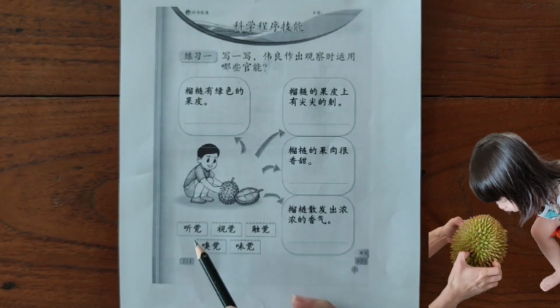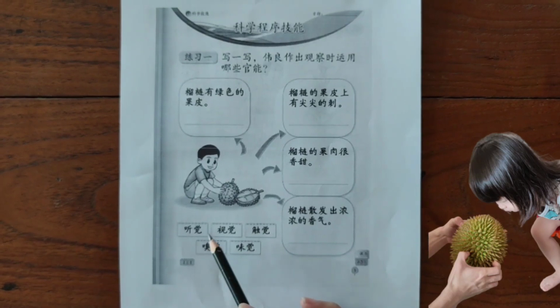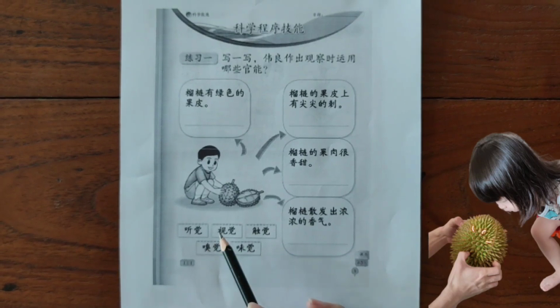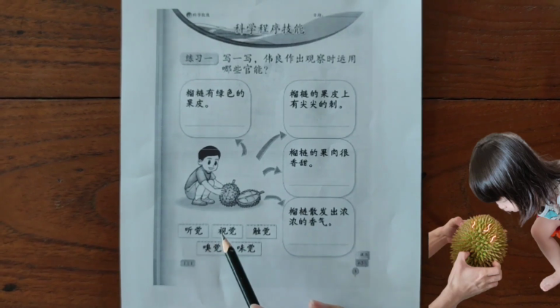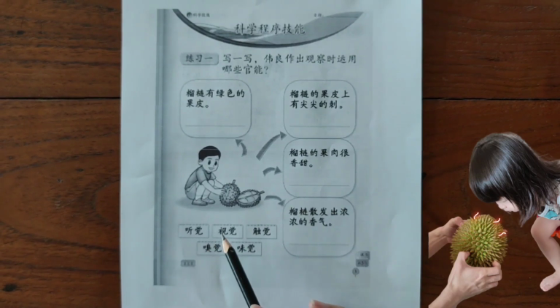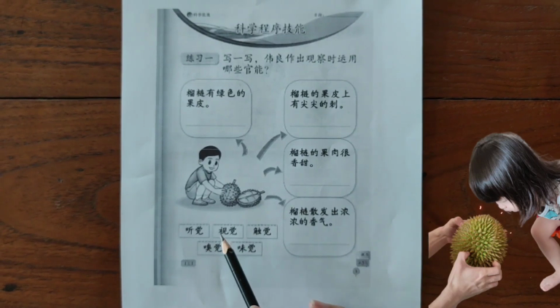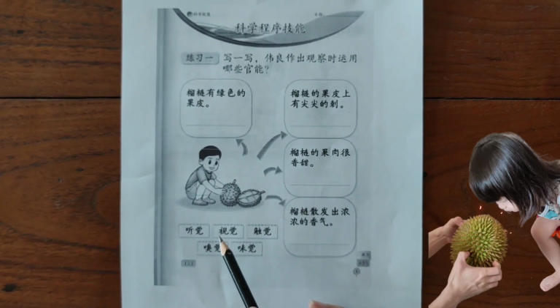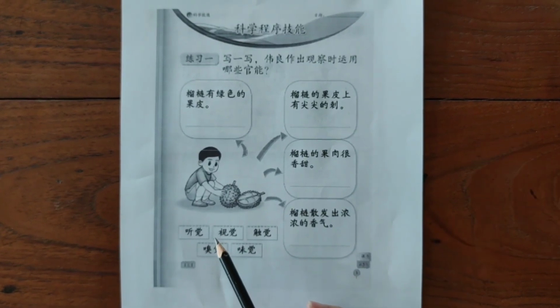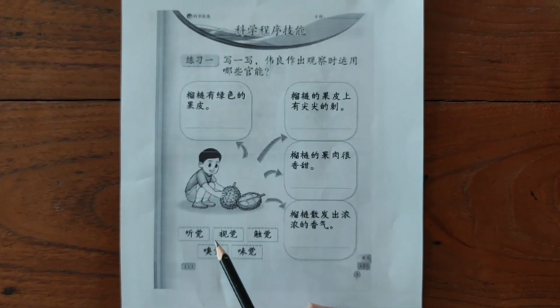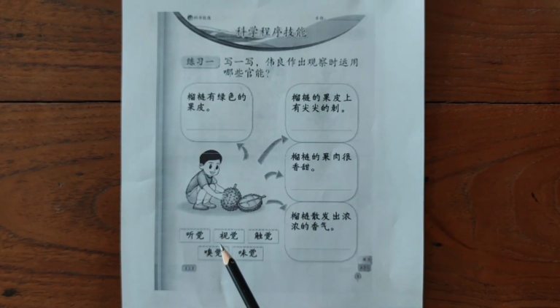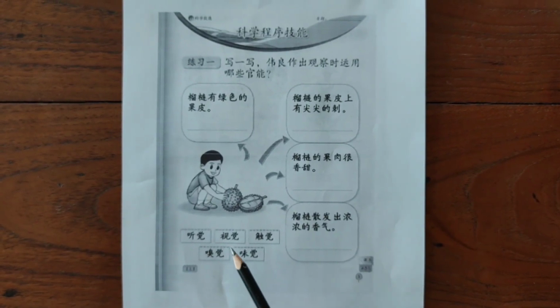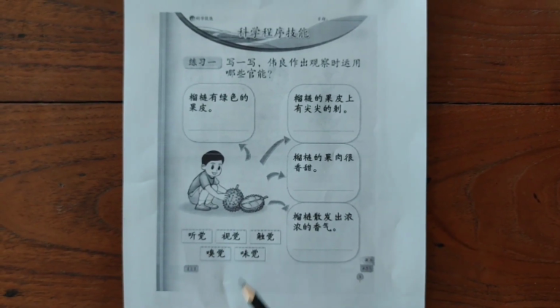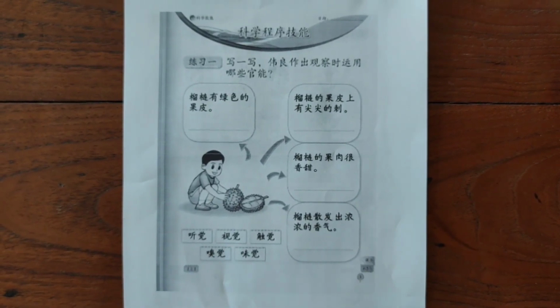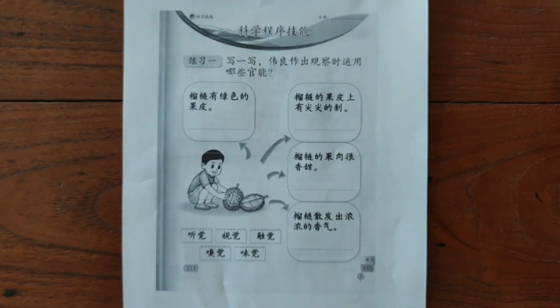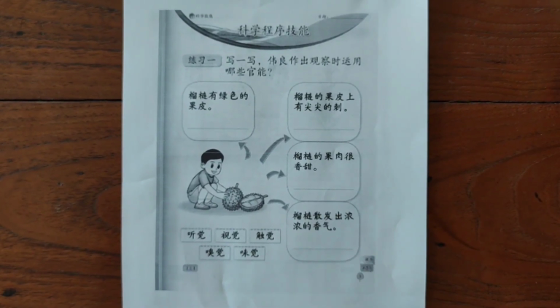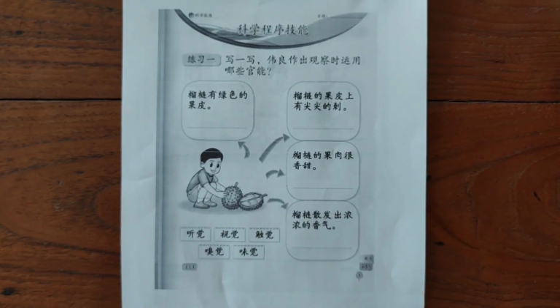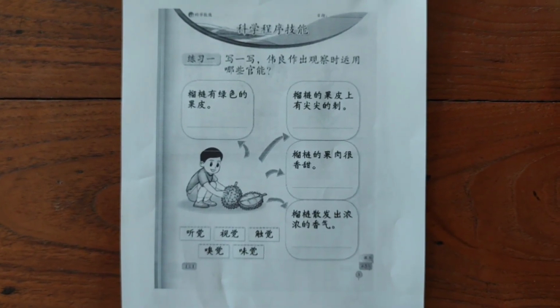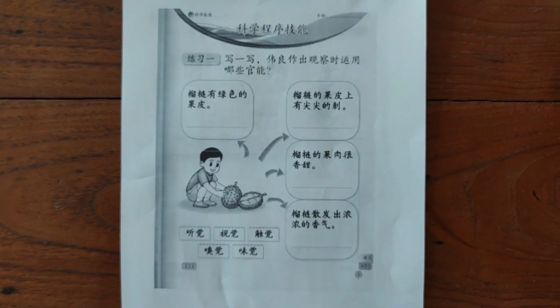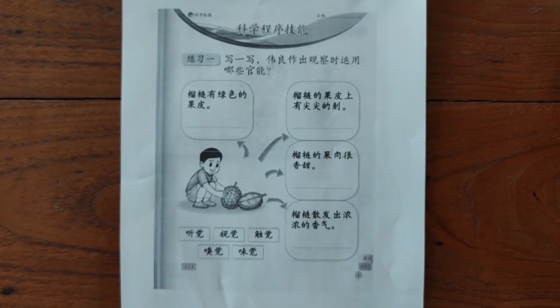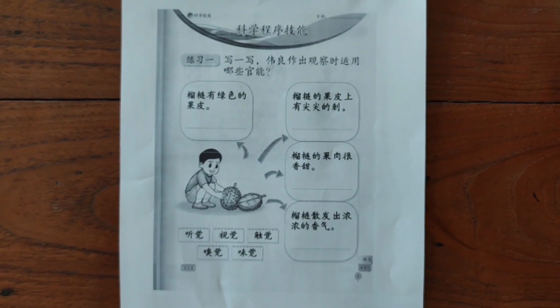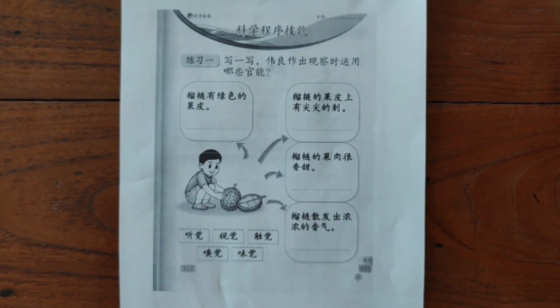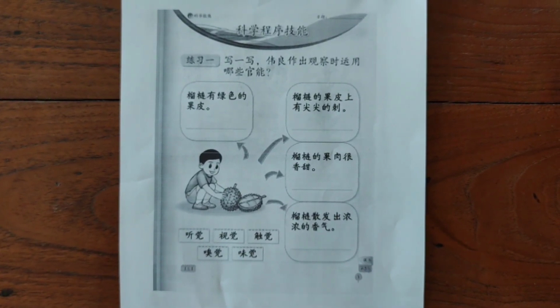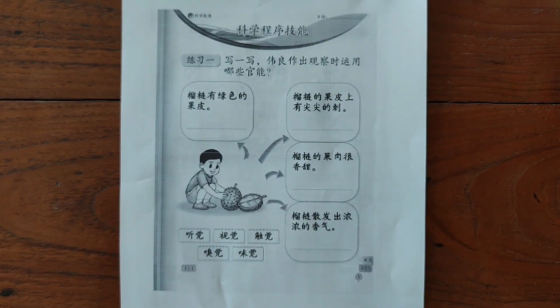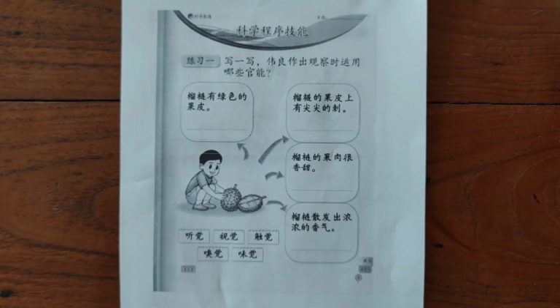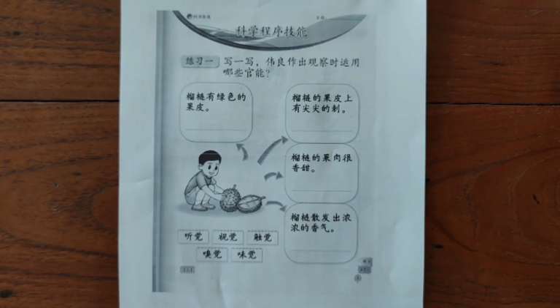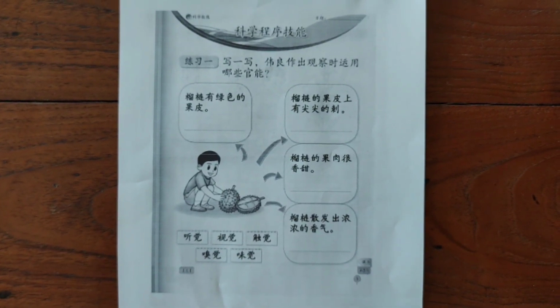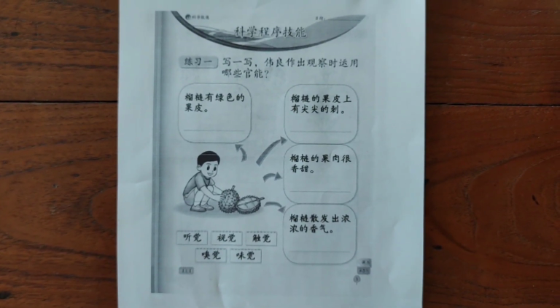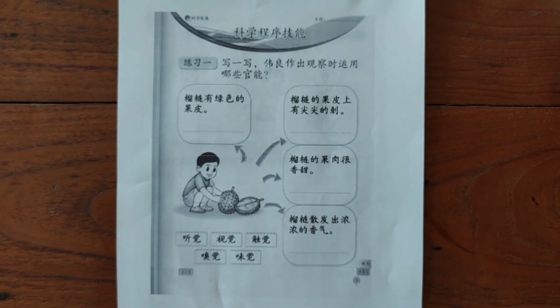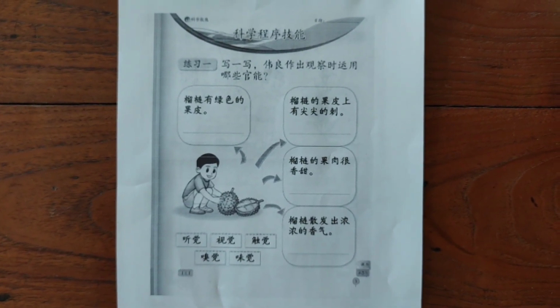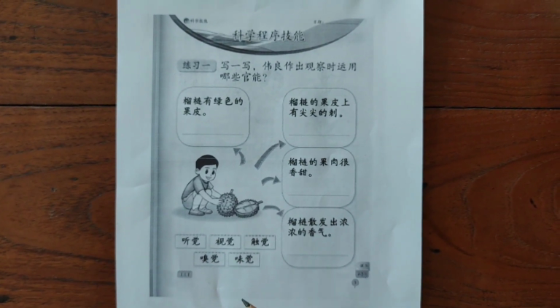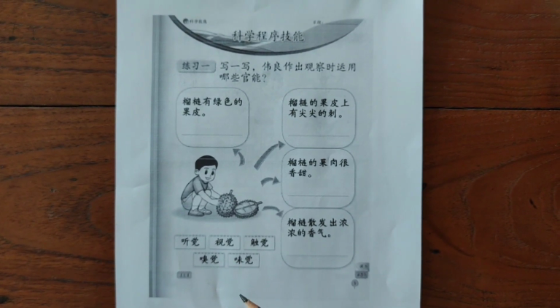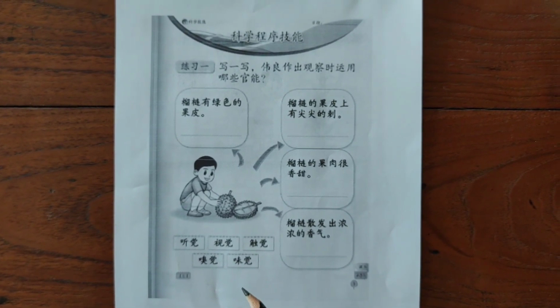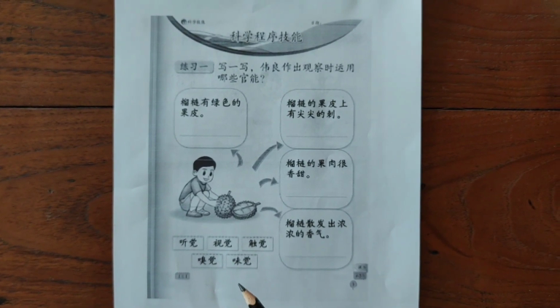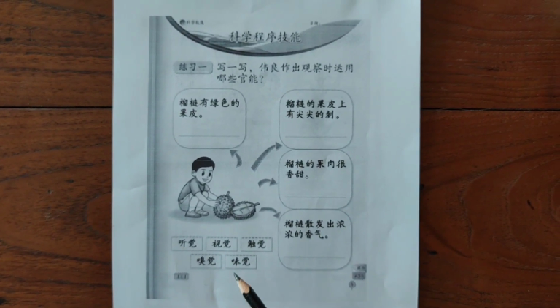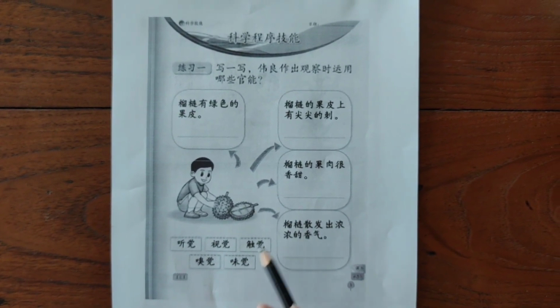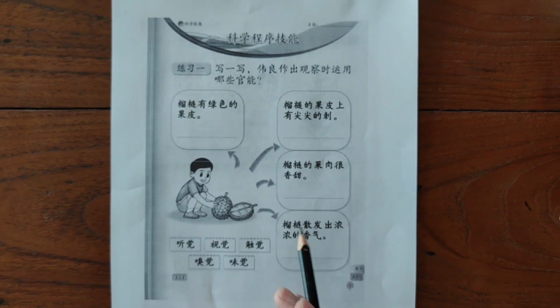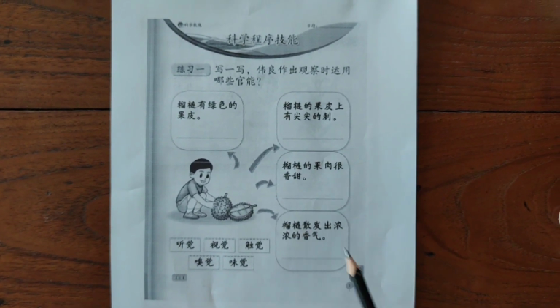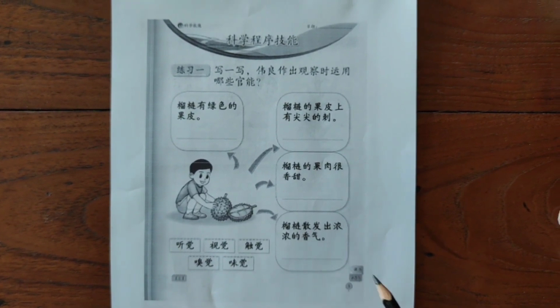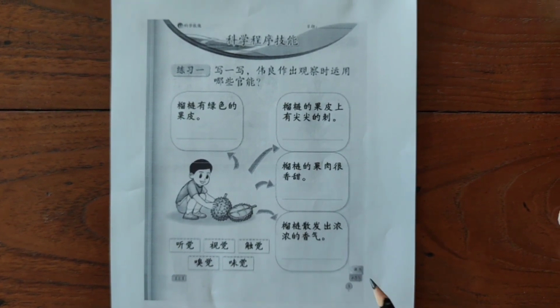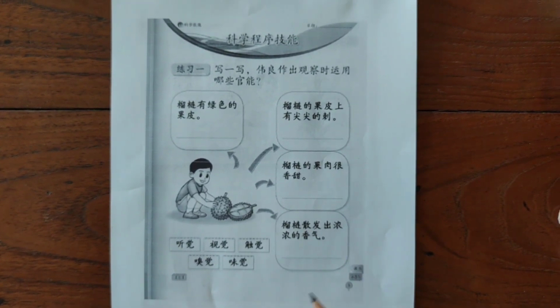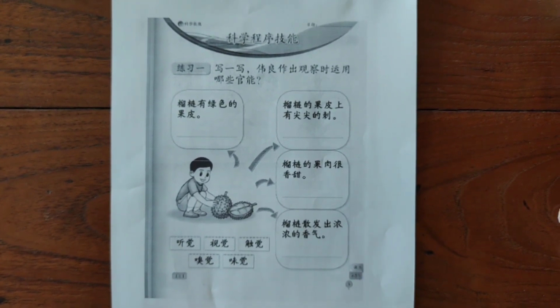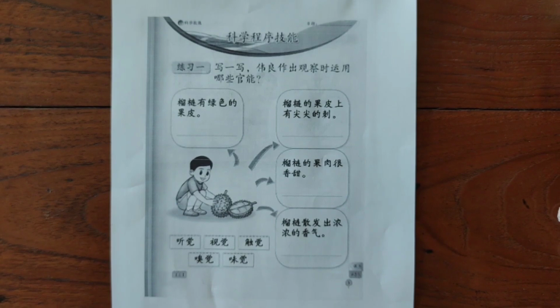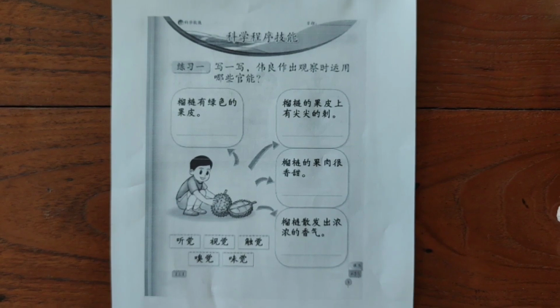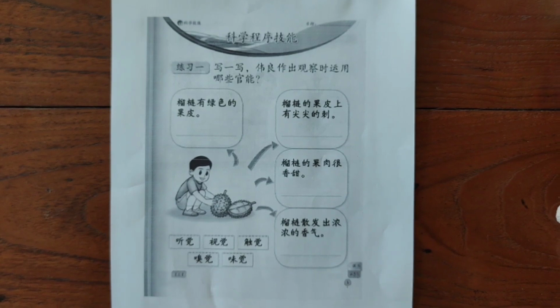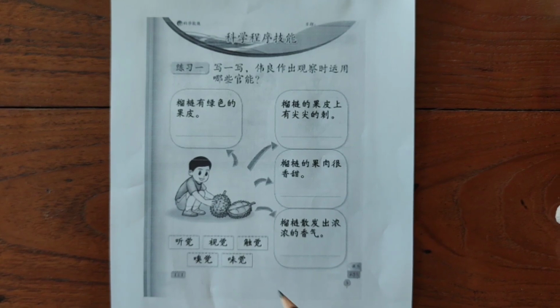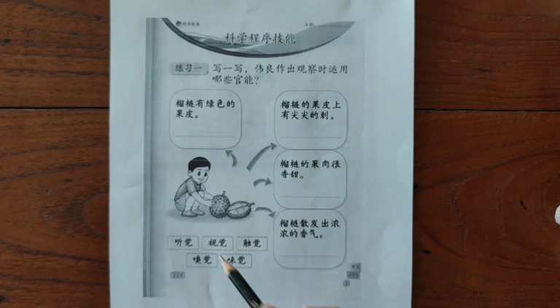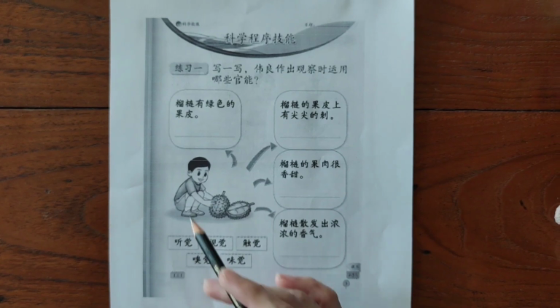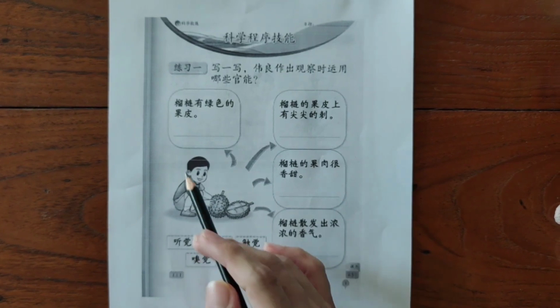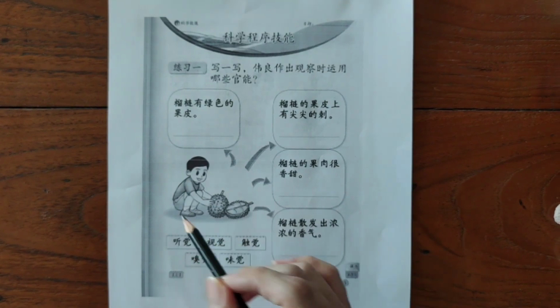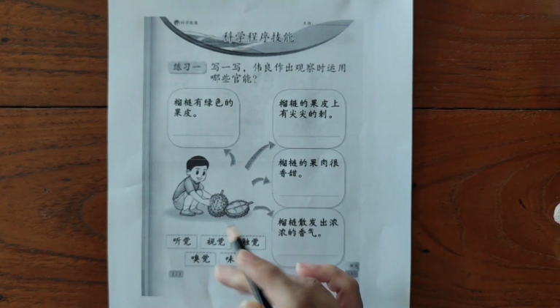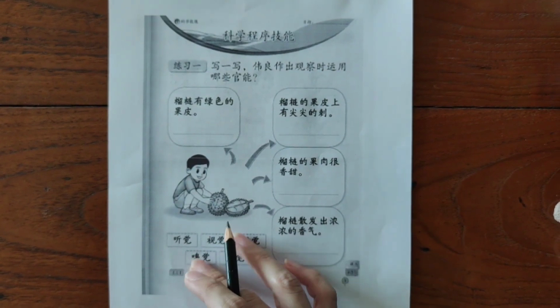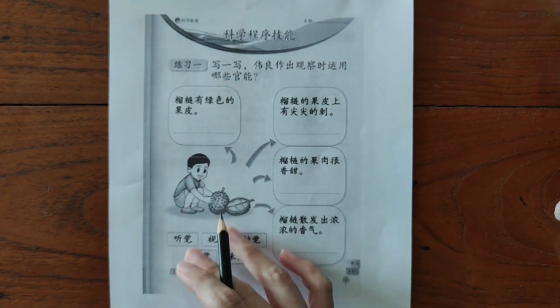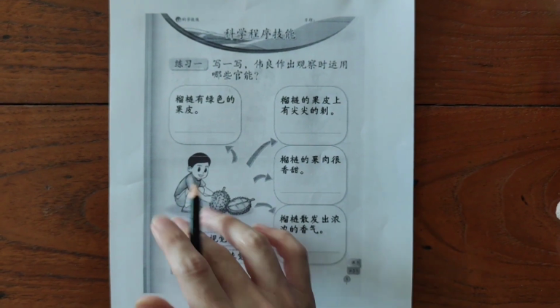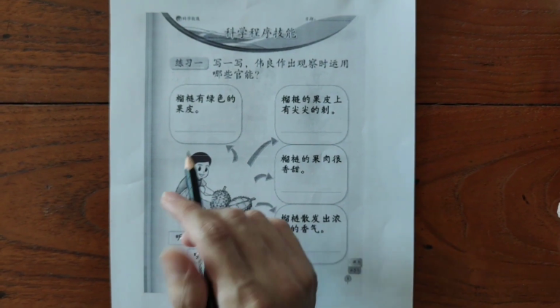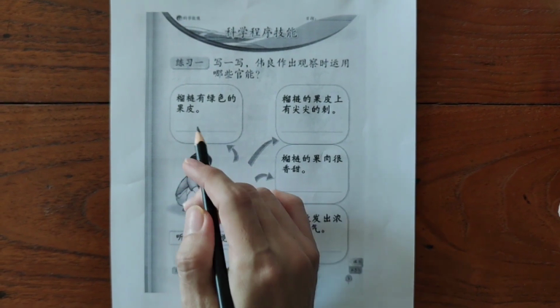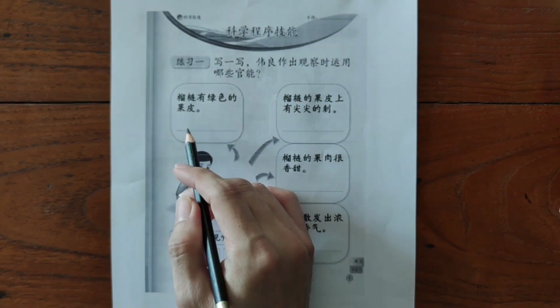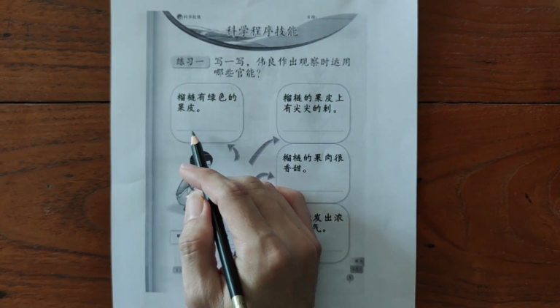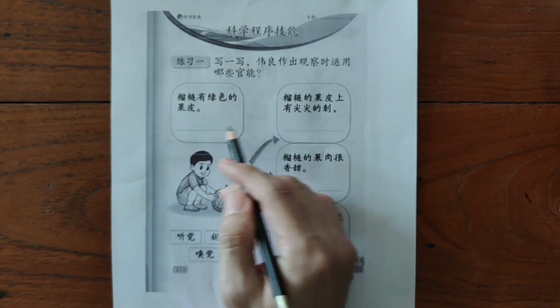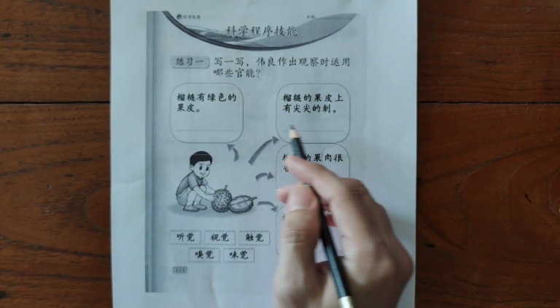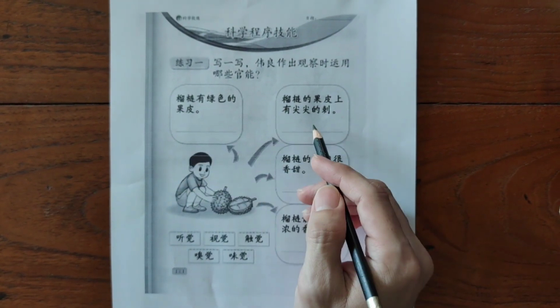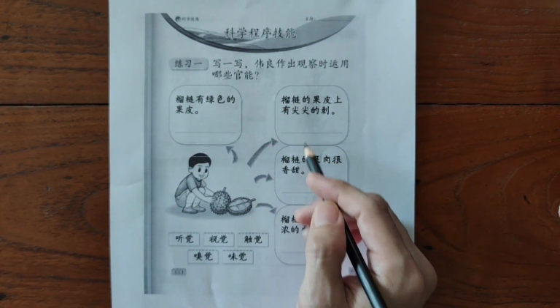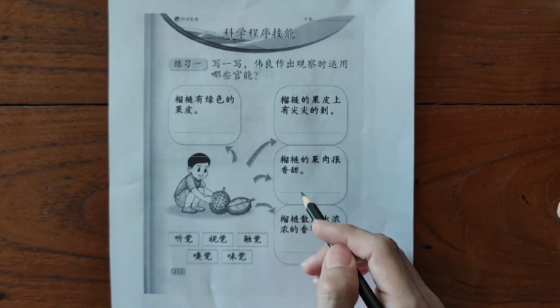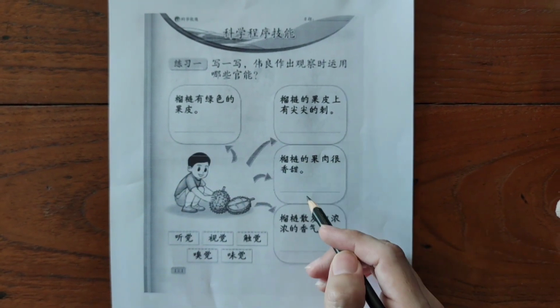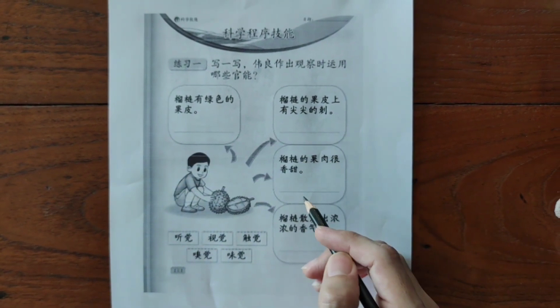同学们，现在你们可以把答案填进这四个格子里面，填在横线上面哦。(Students, now fill in the answers in the four boxes on the lines.)